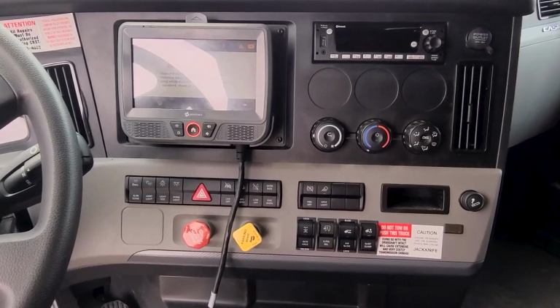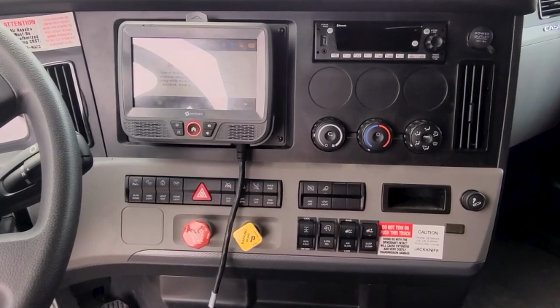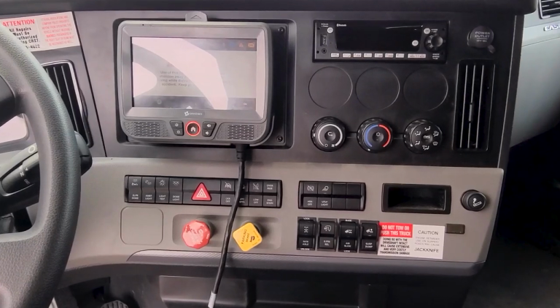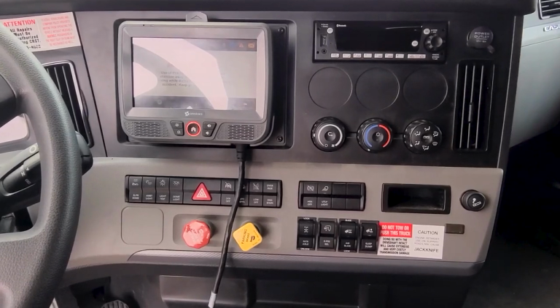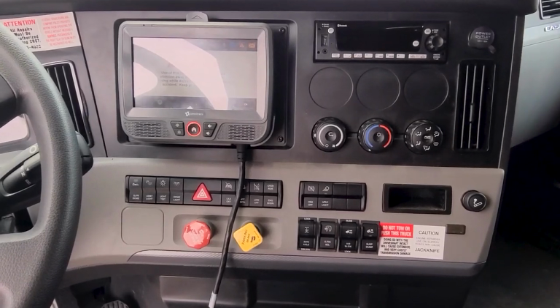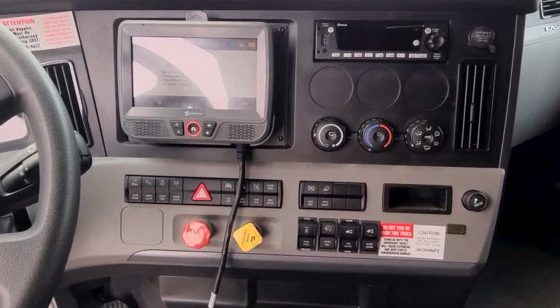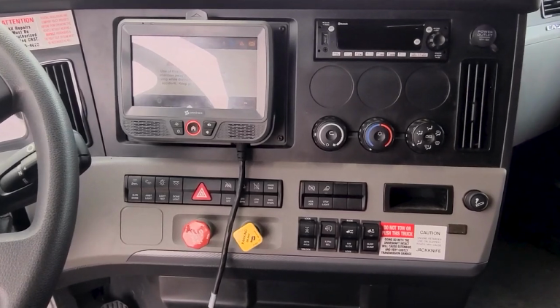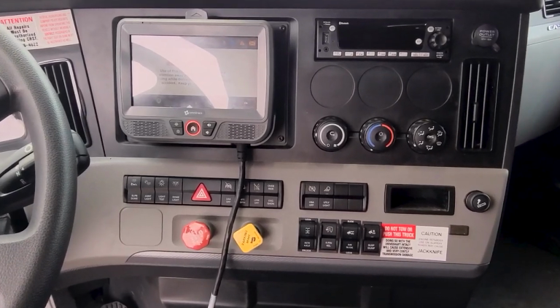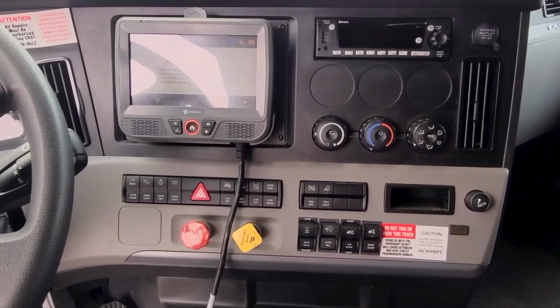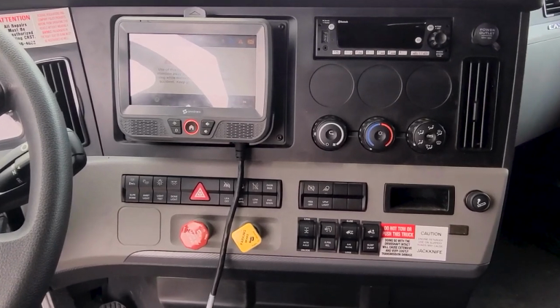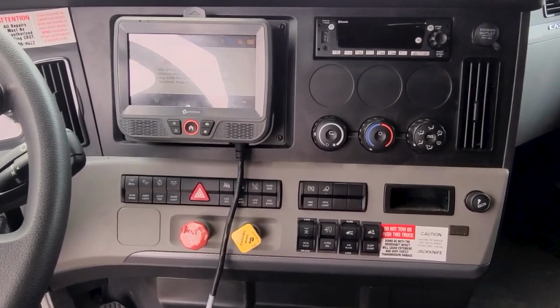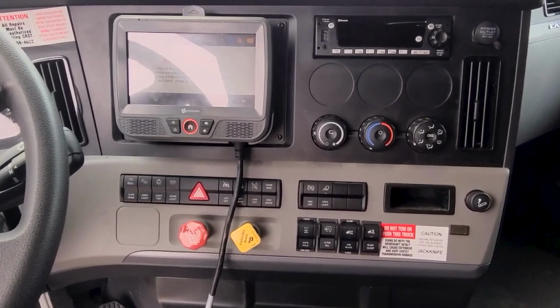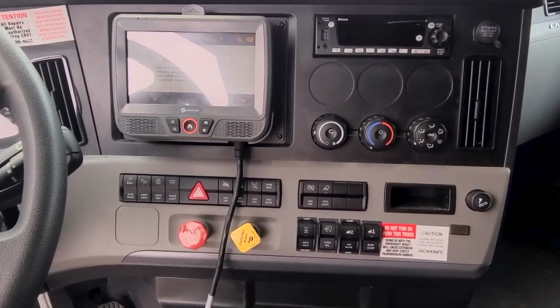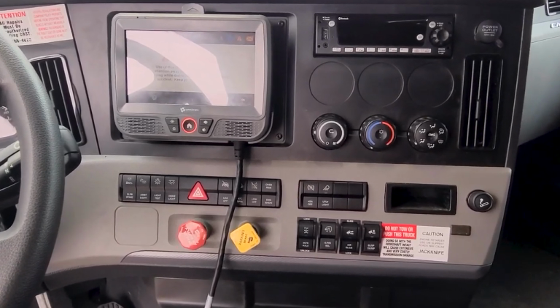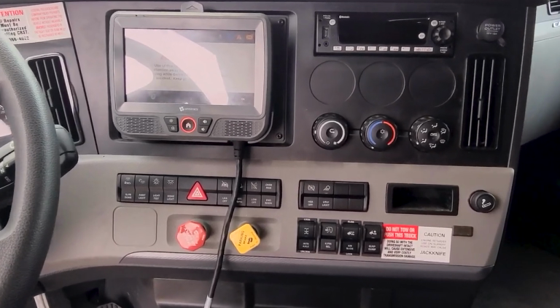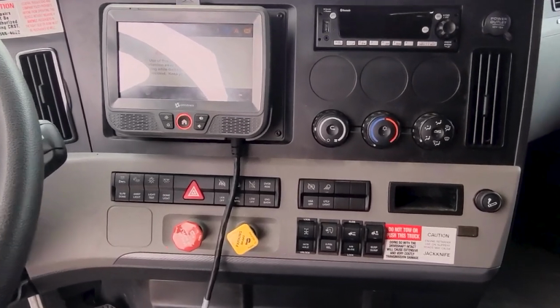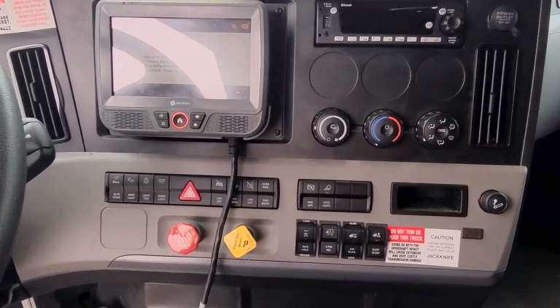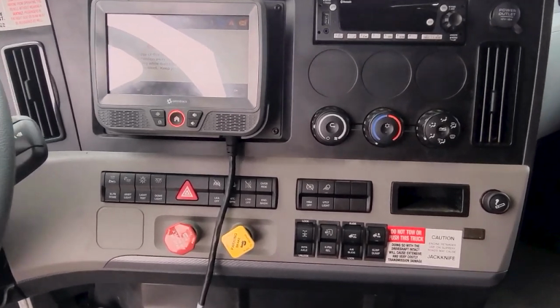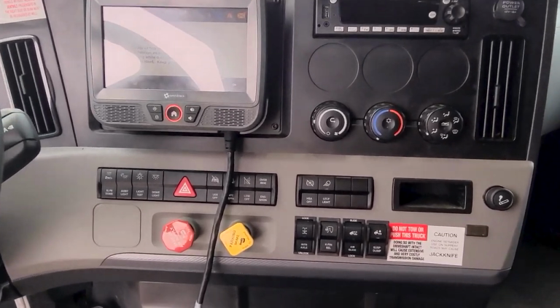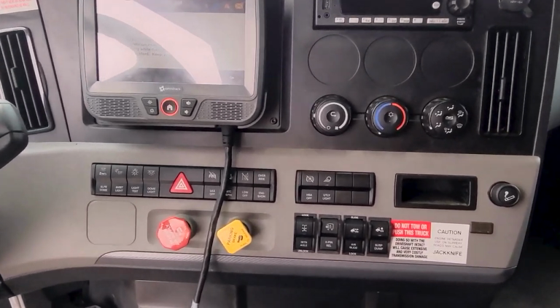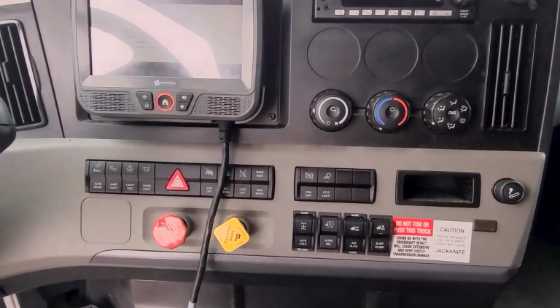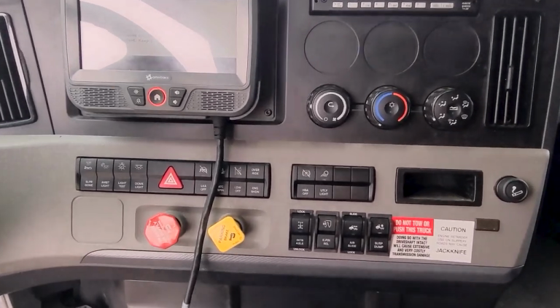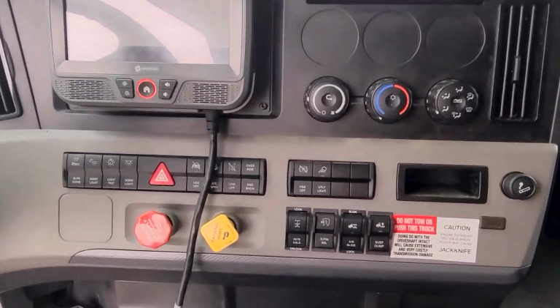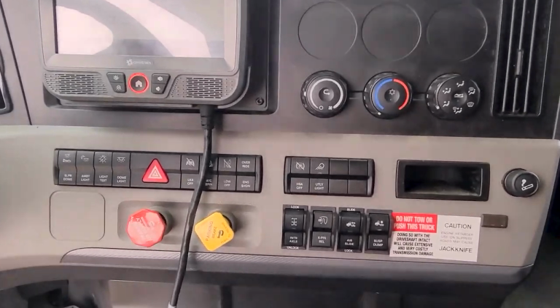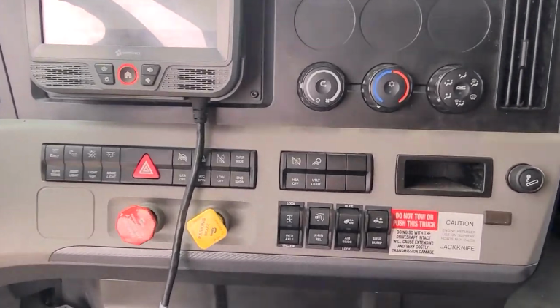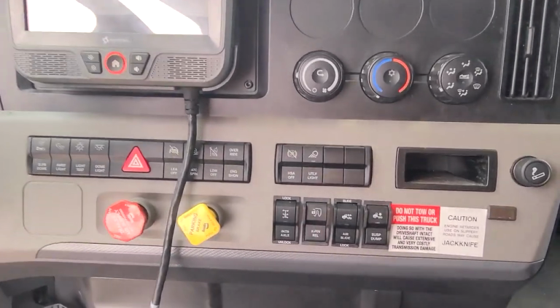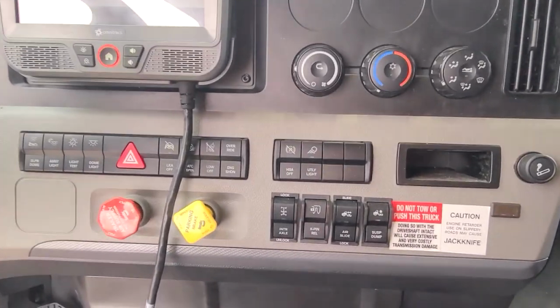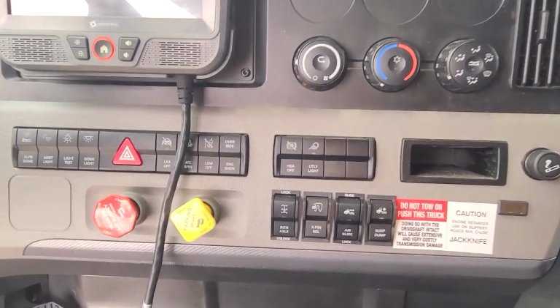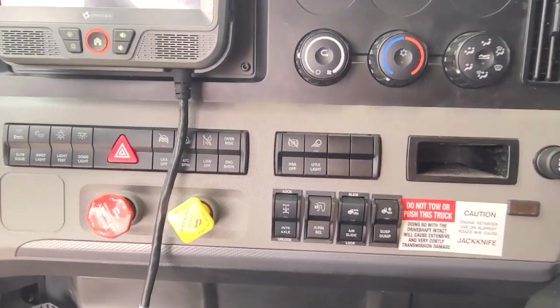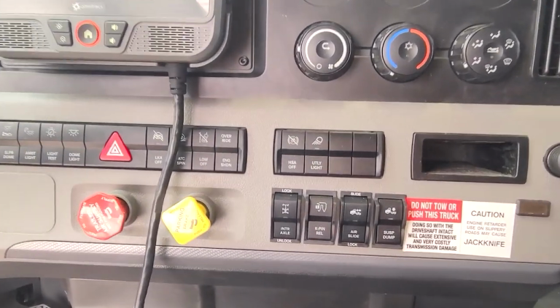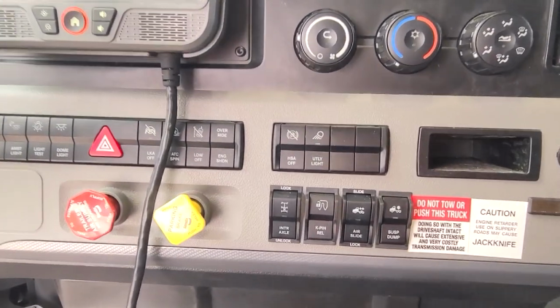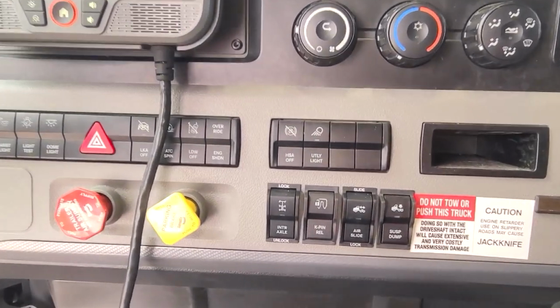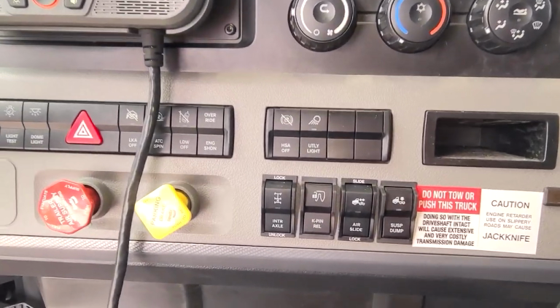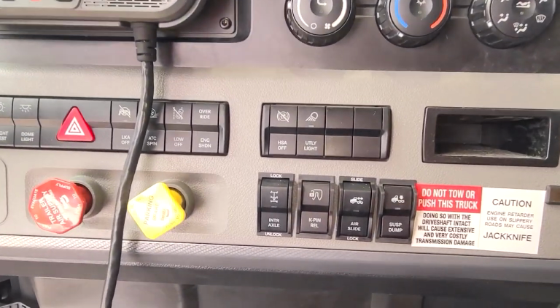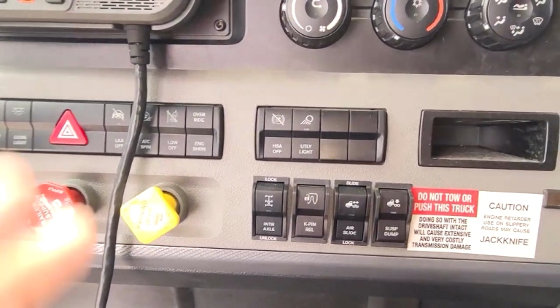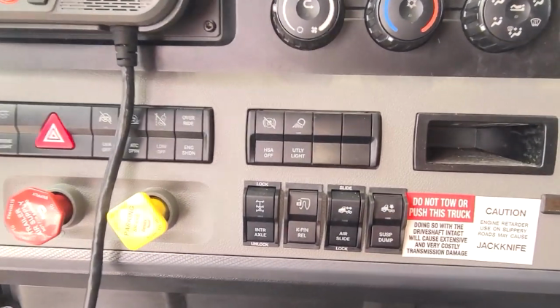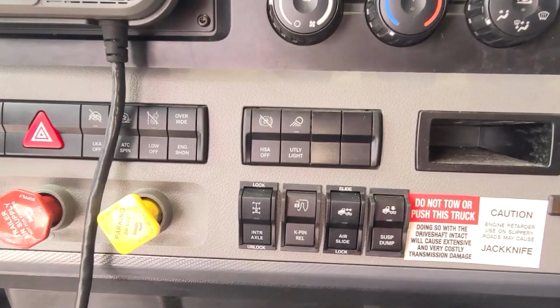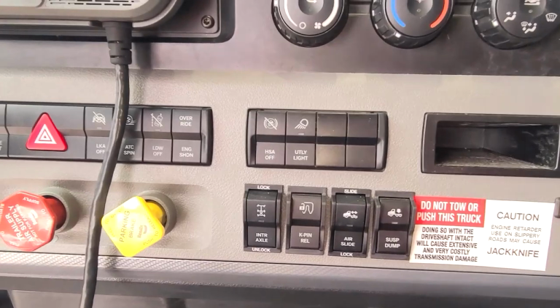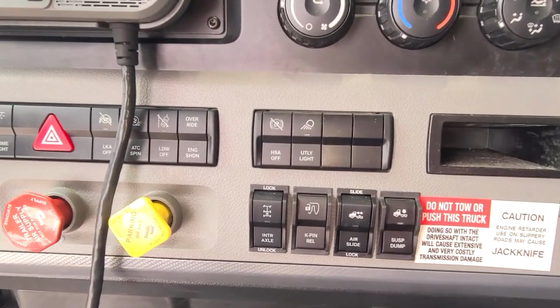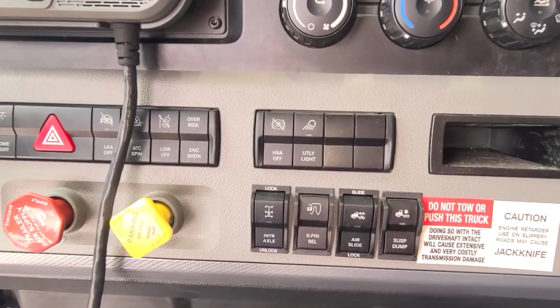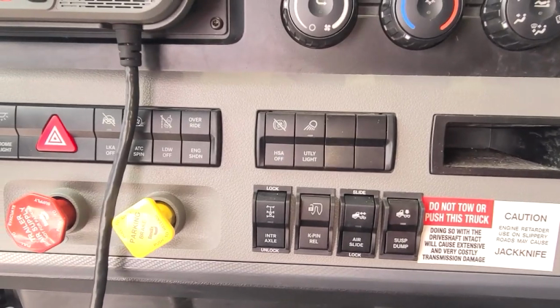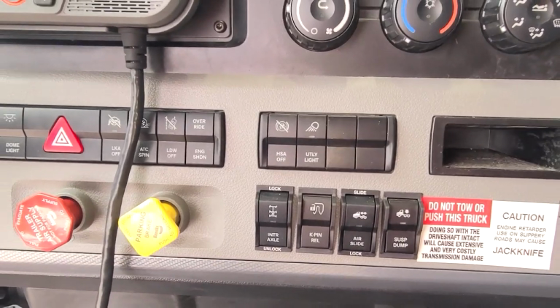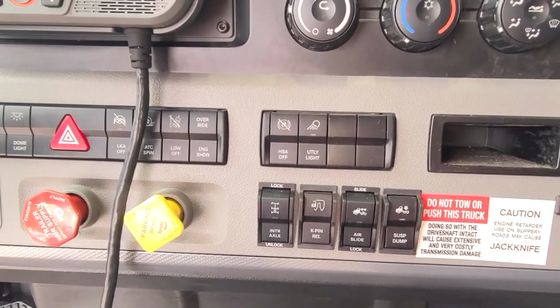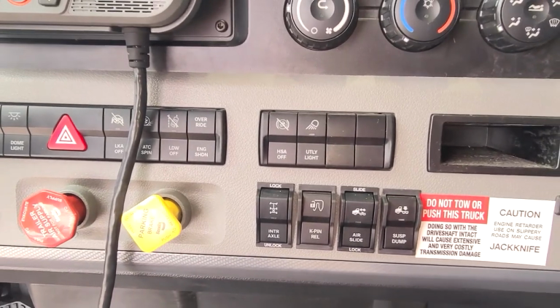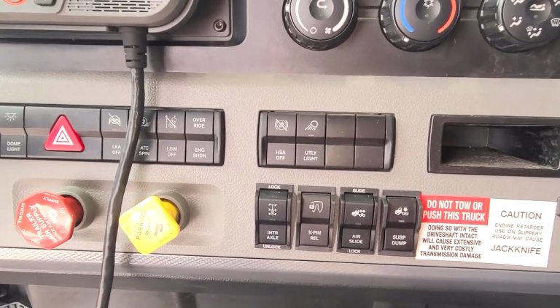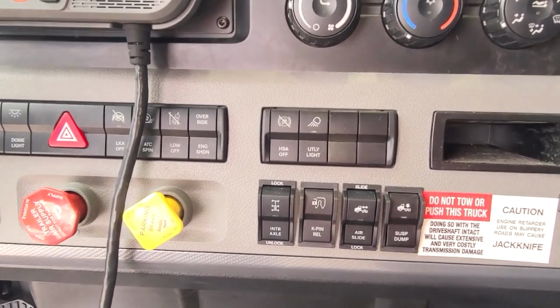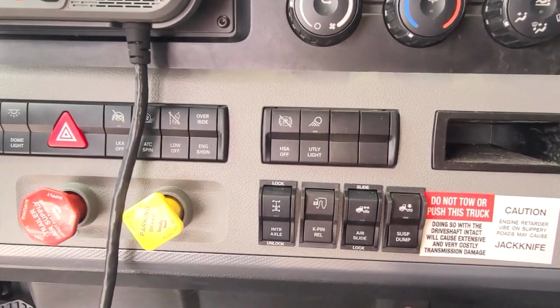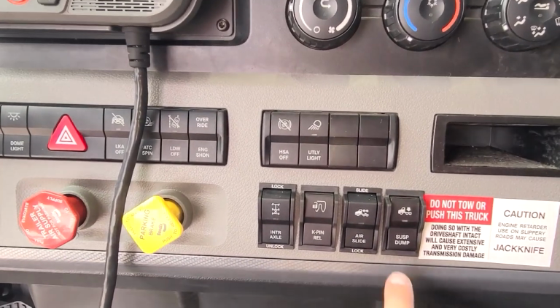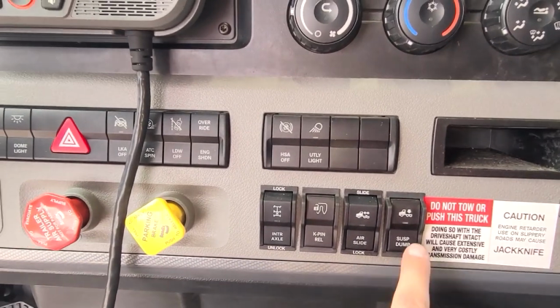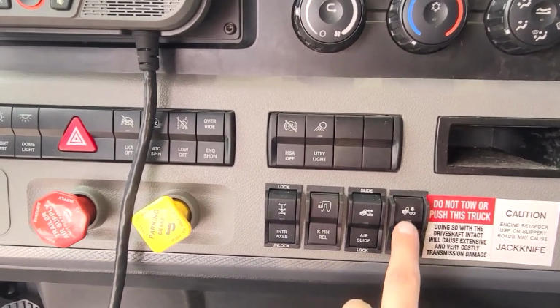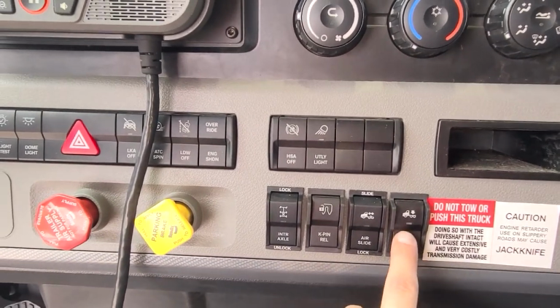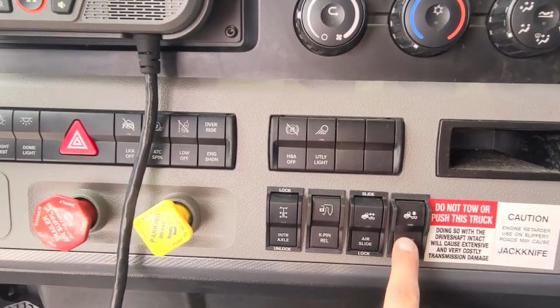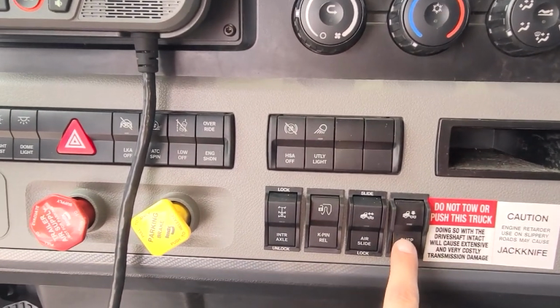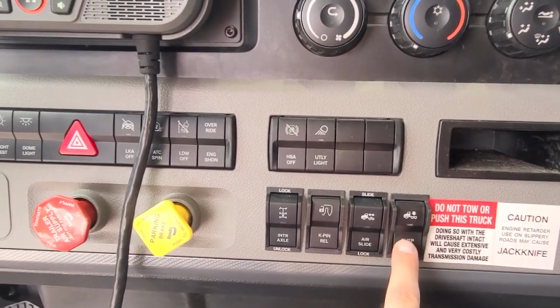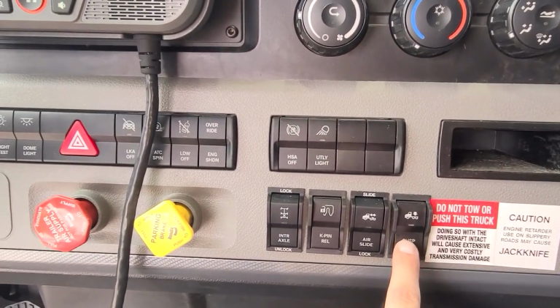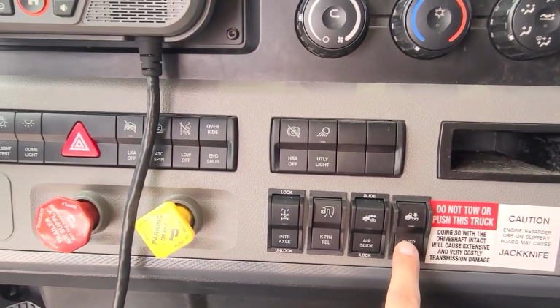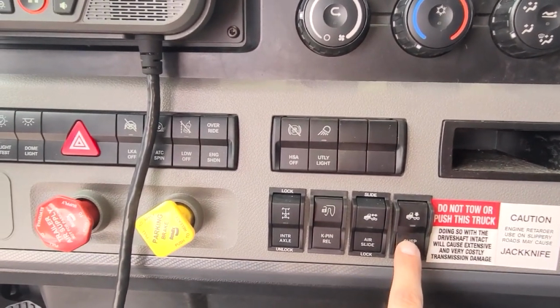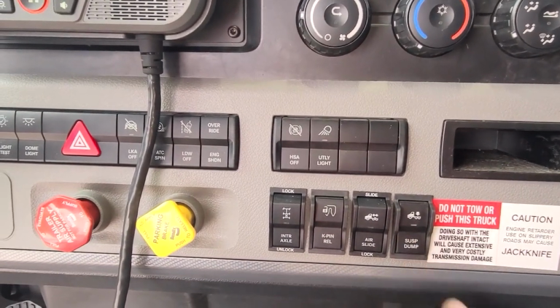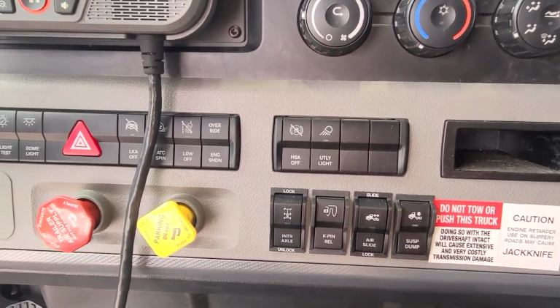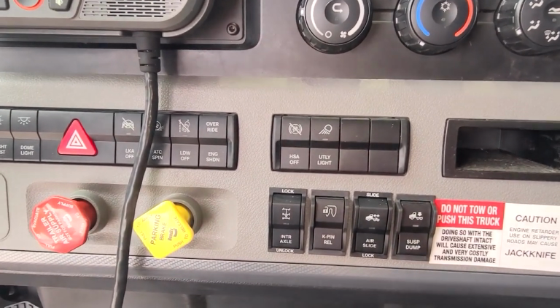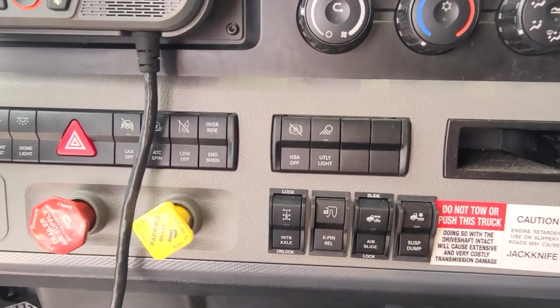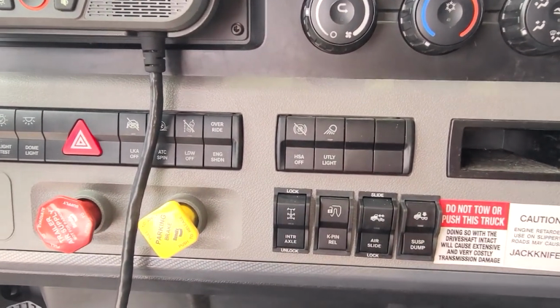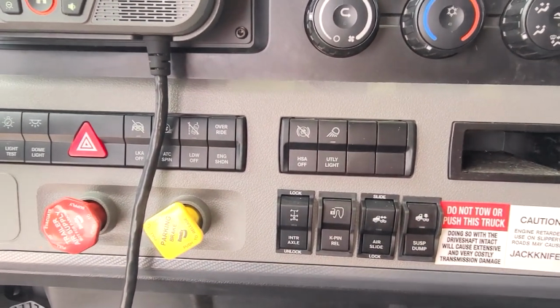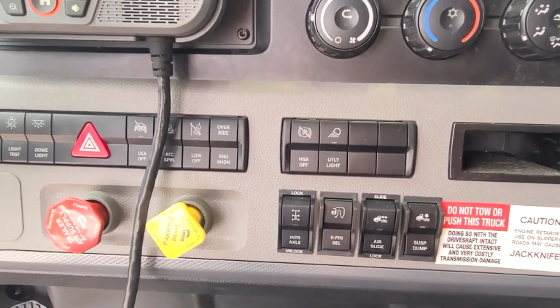On your dash console, the button you're going to use to lower and raise that suspension is this suspension dump button.